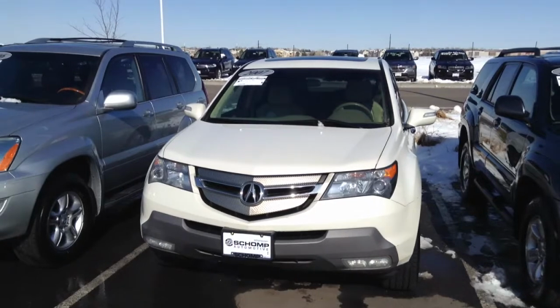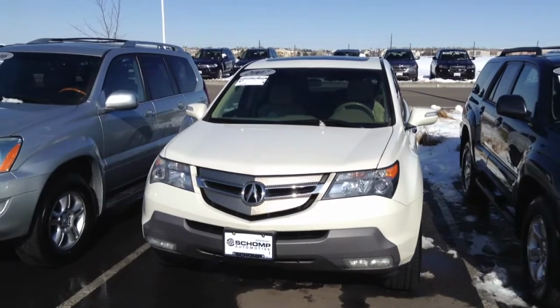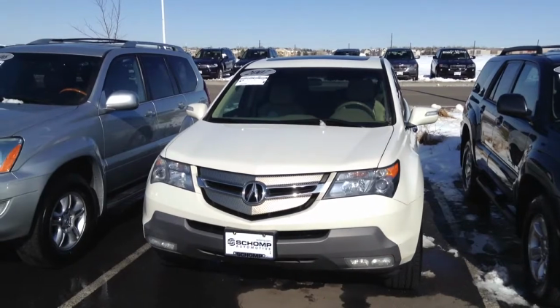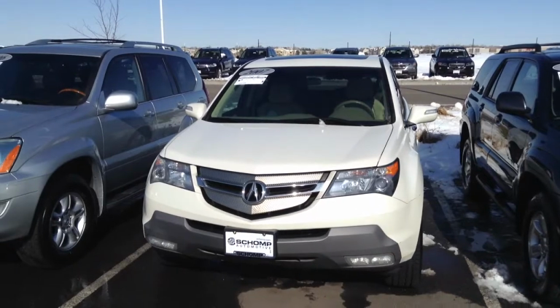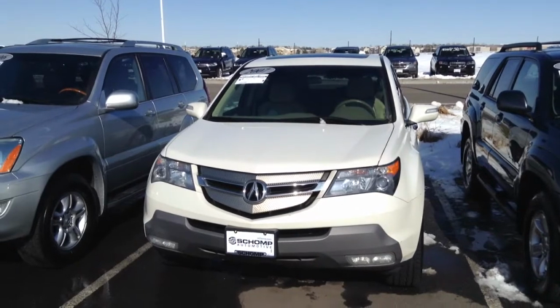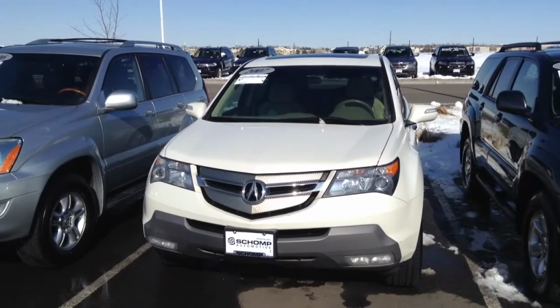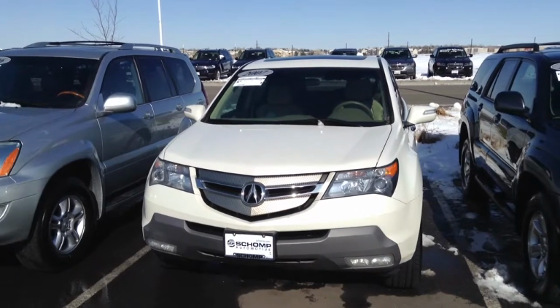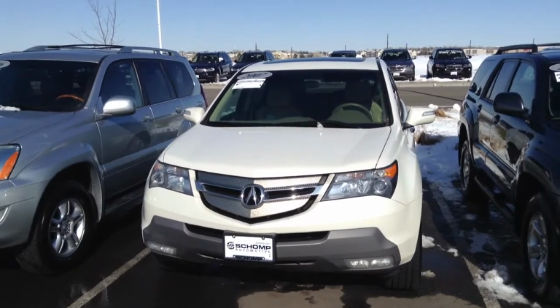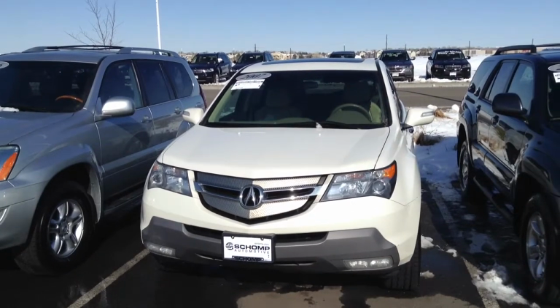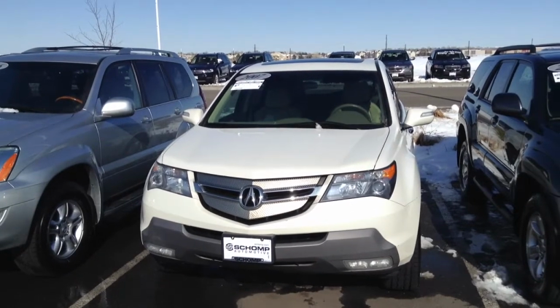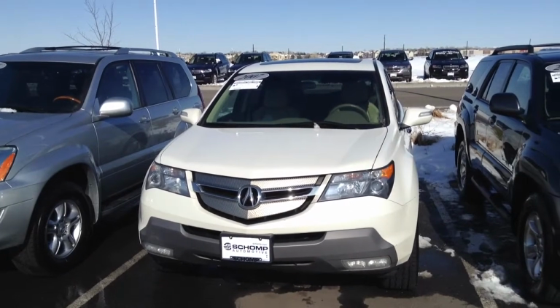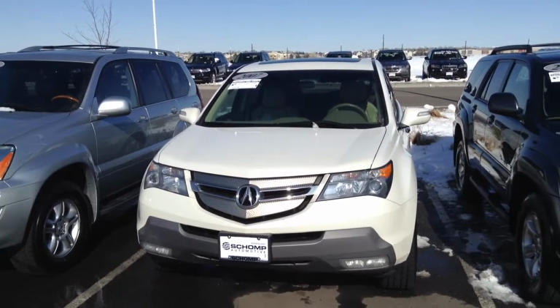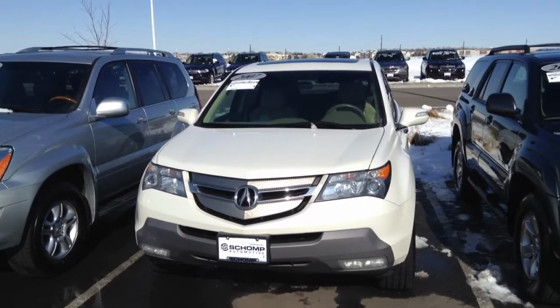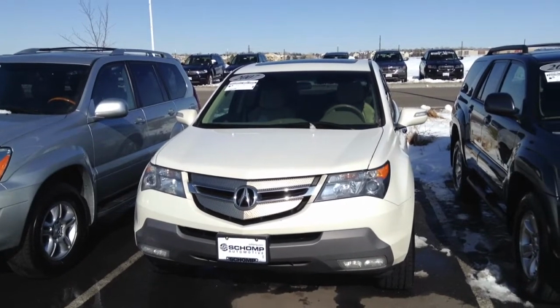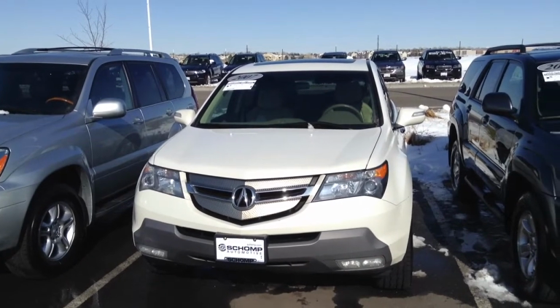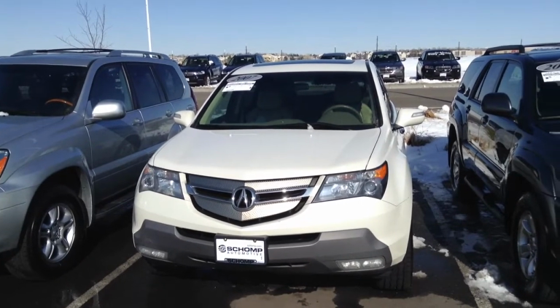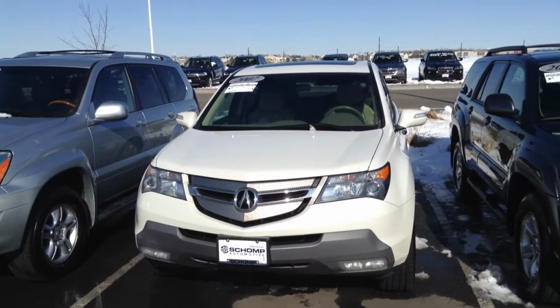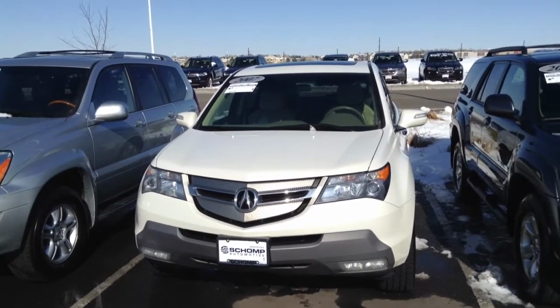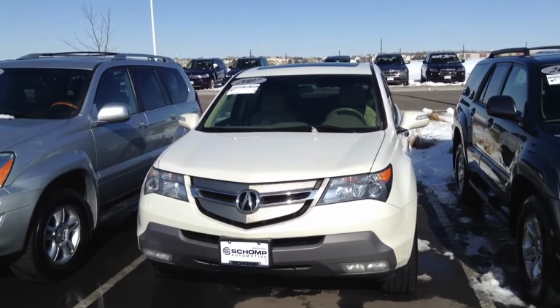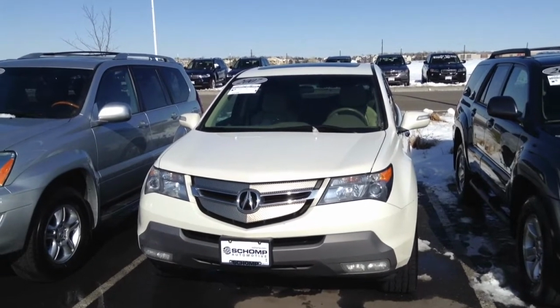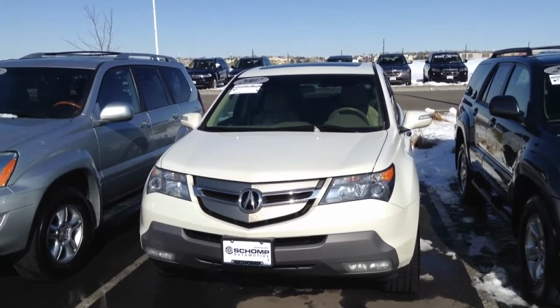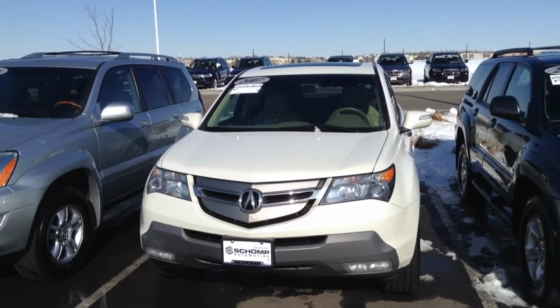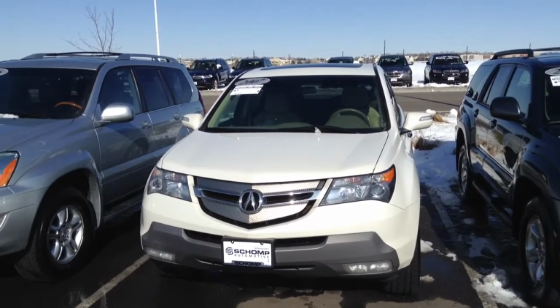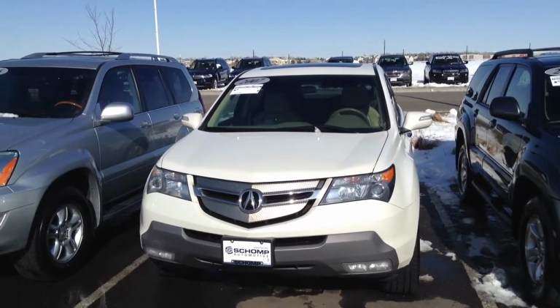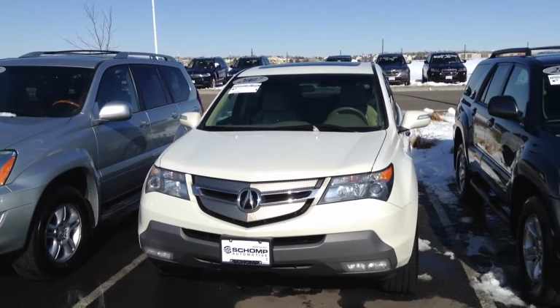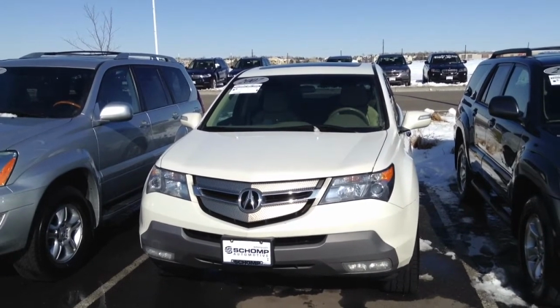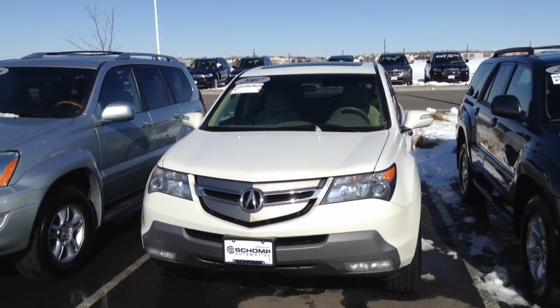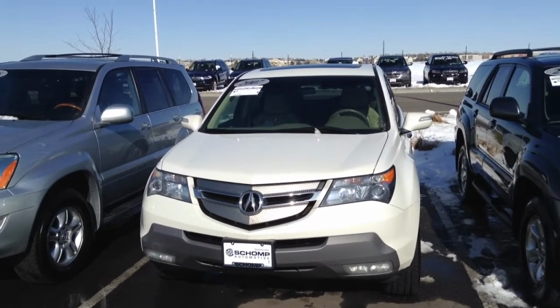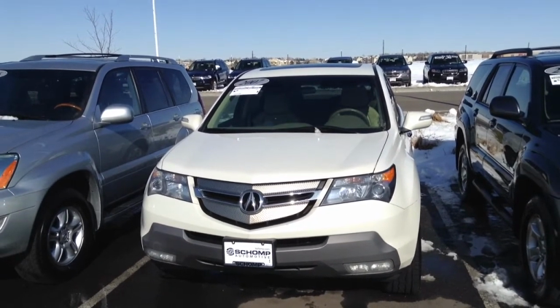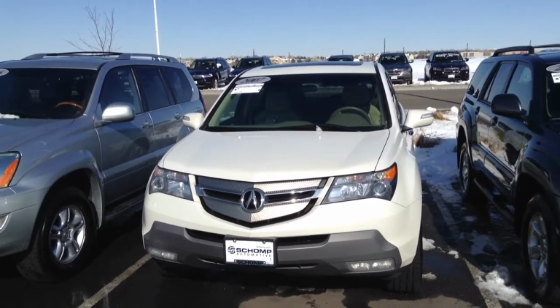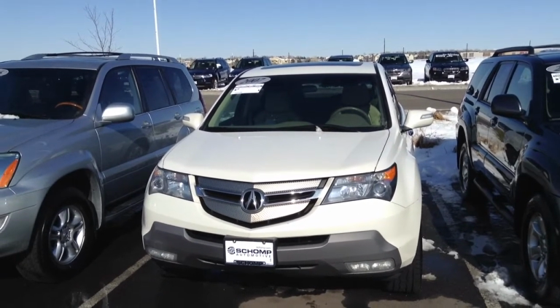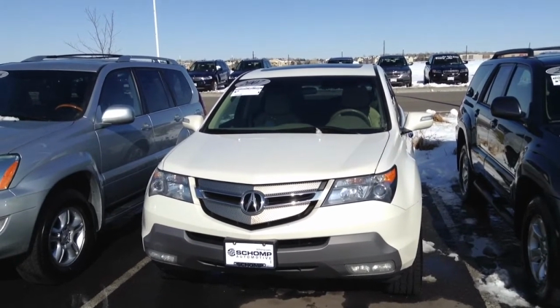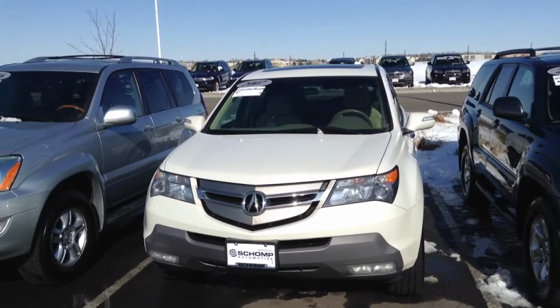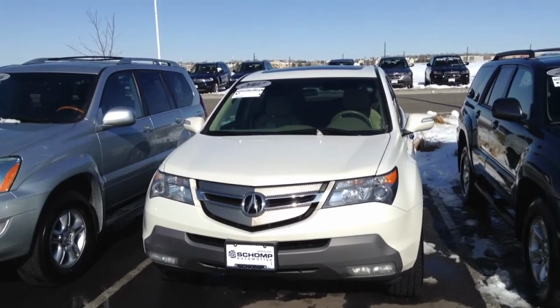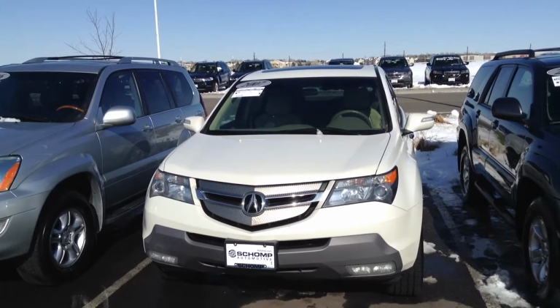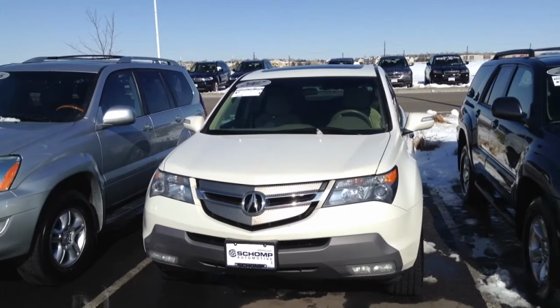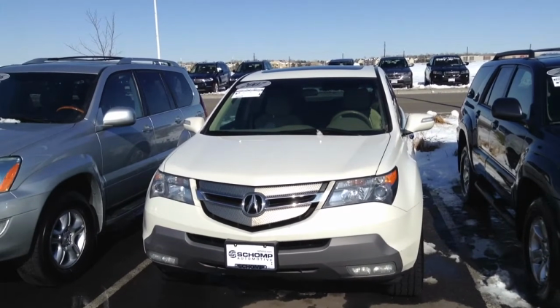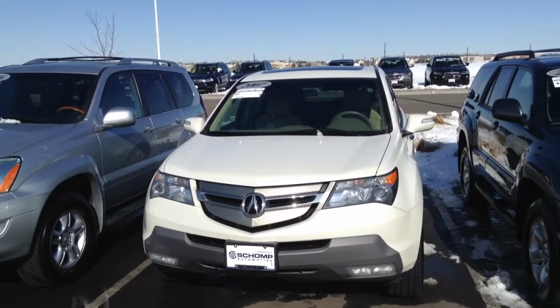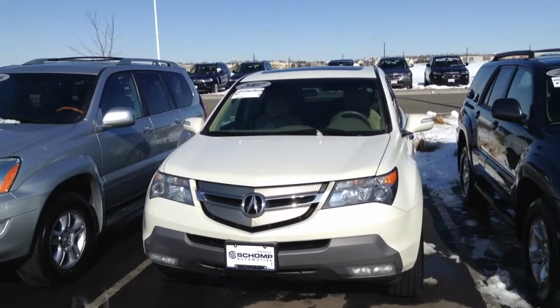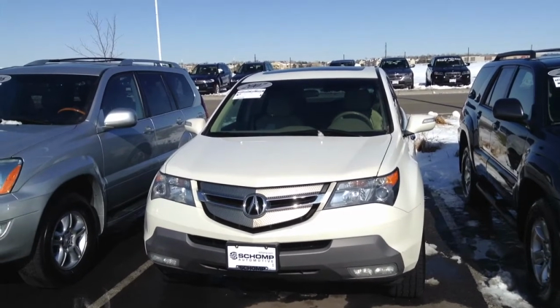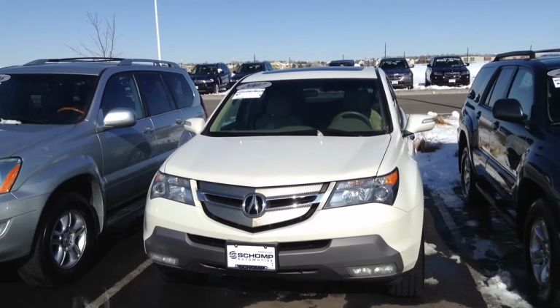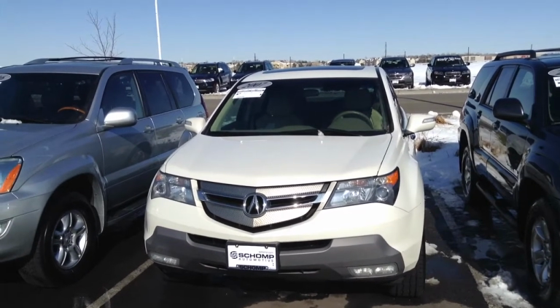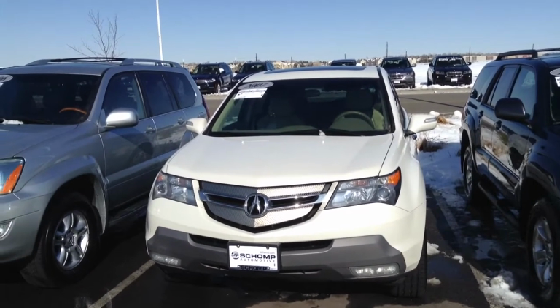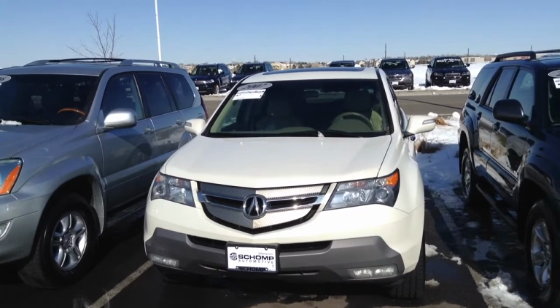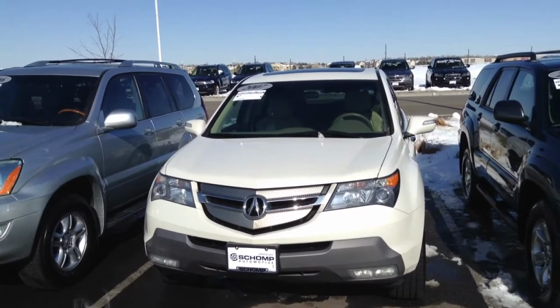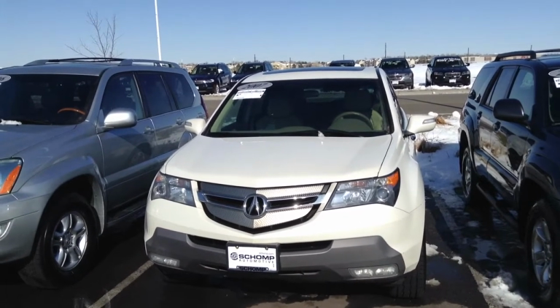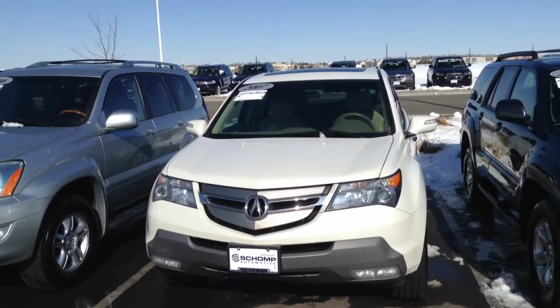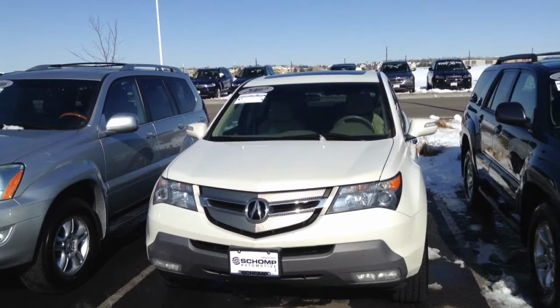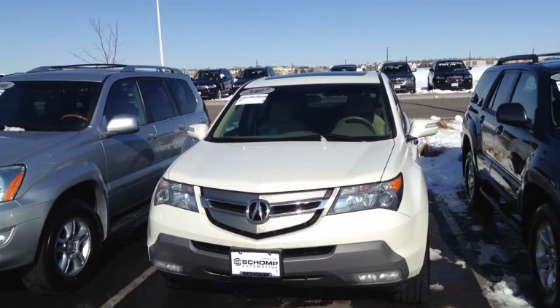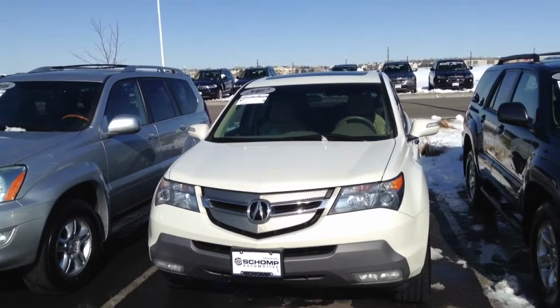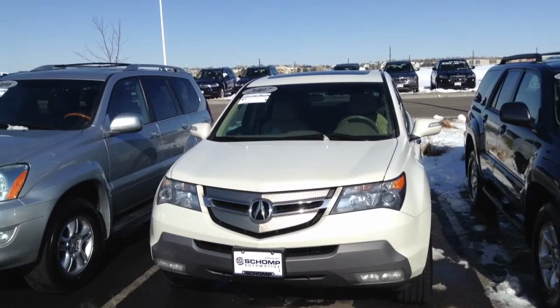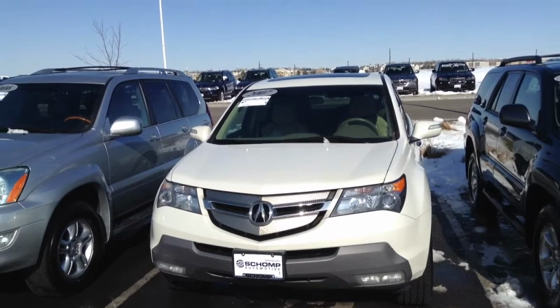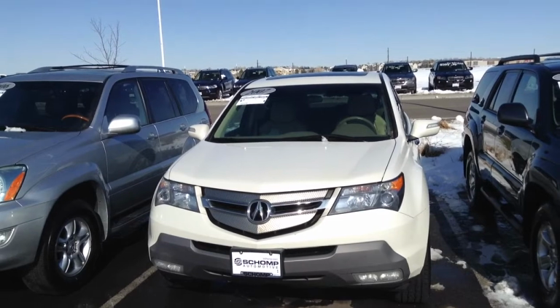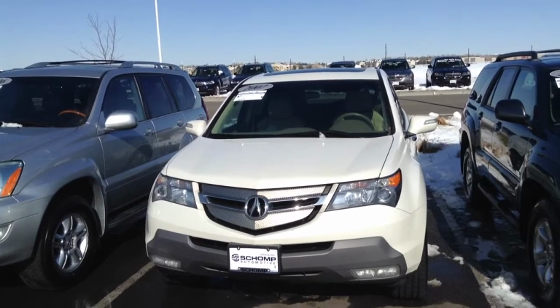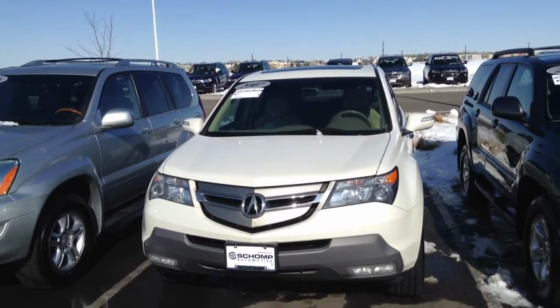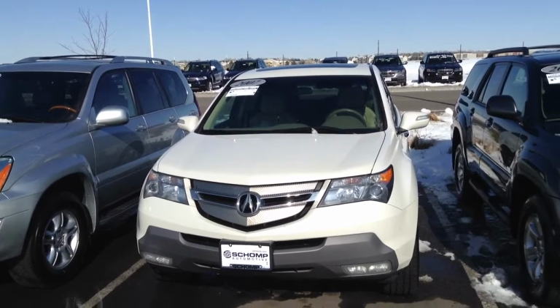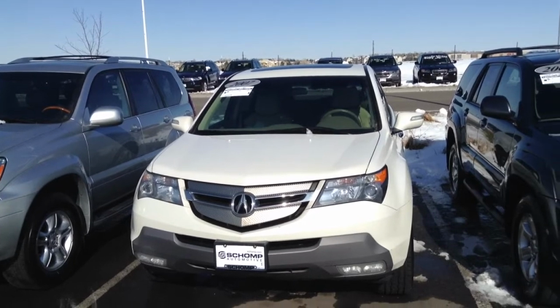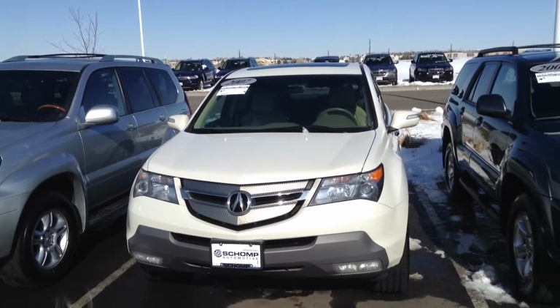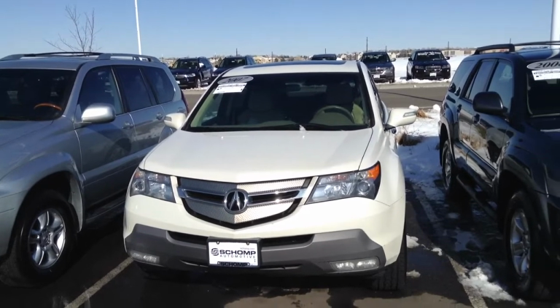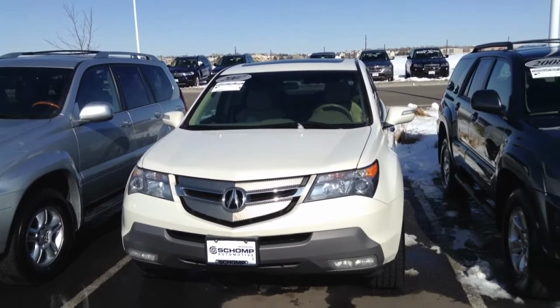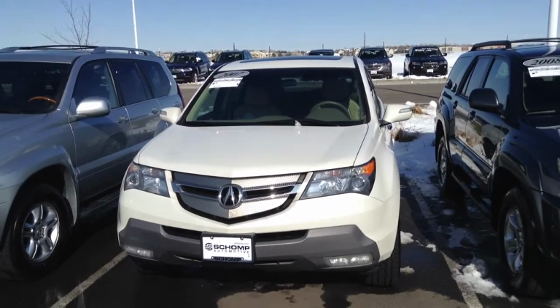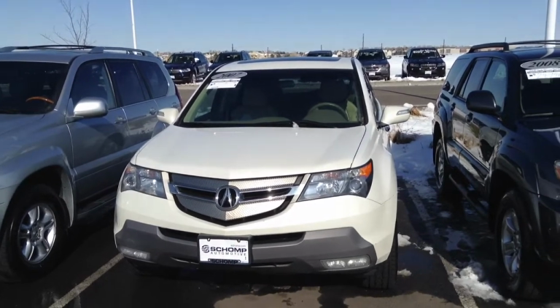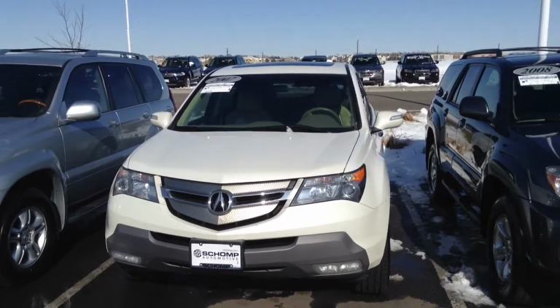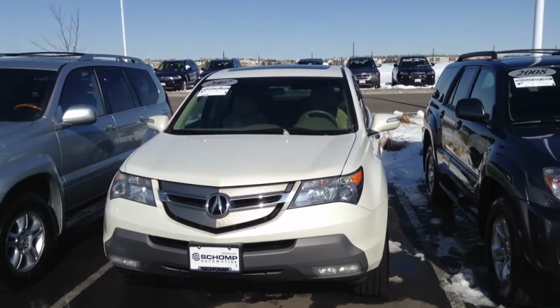Hi Todd, Todd Brandish with Shamp BMW taking some video of the 2007 Acura MDX you inquired about.